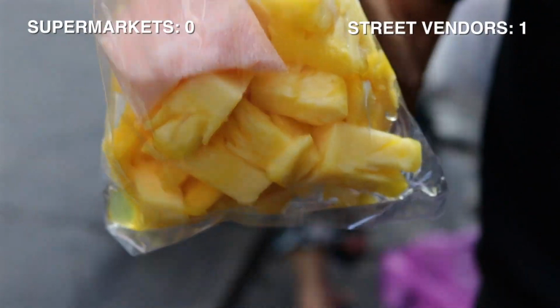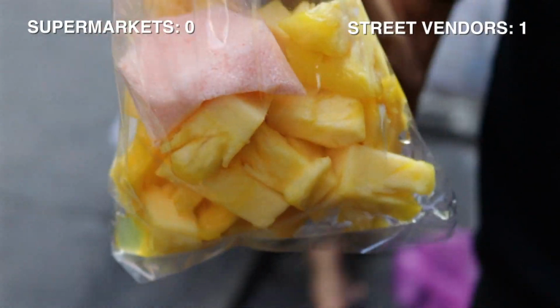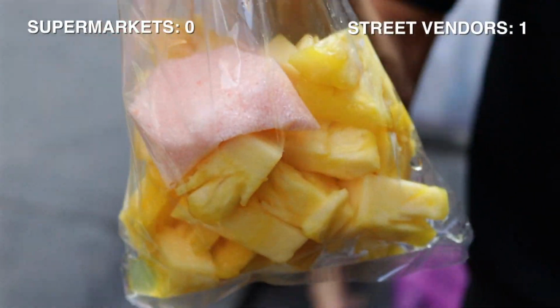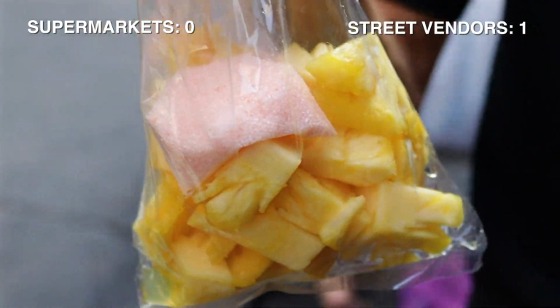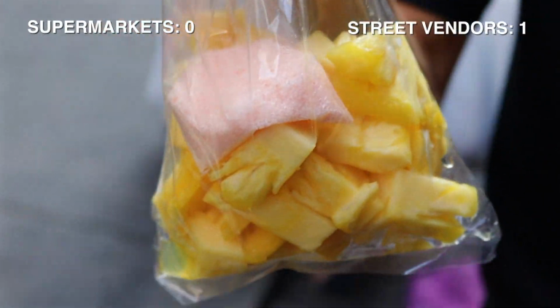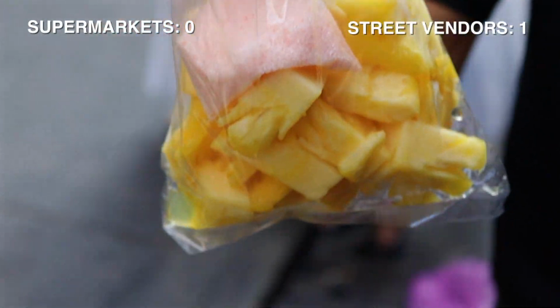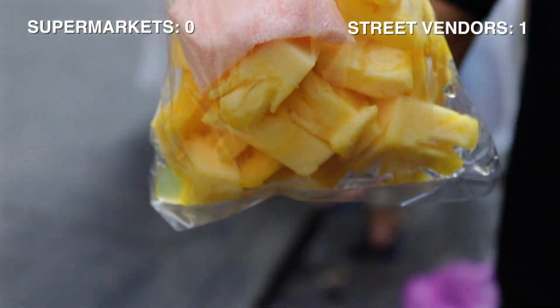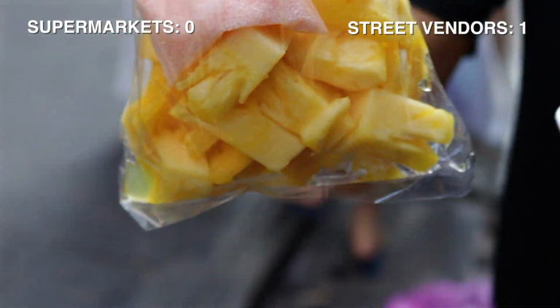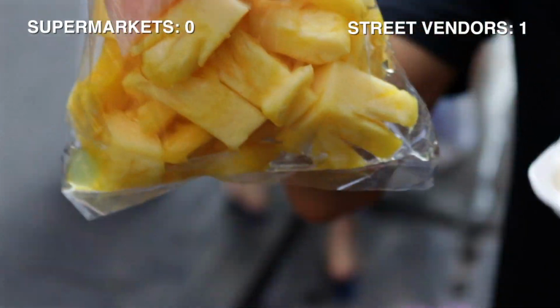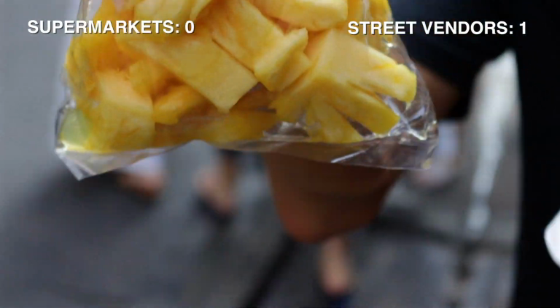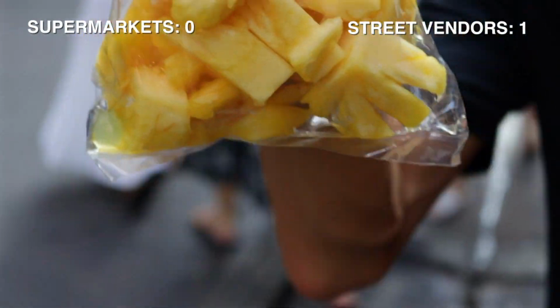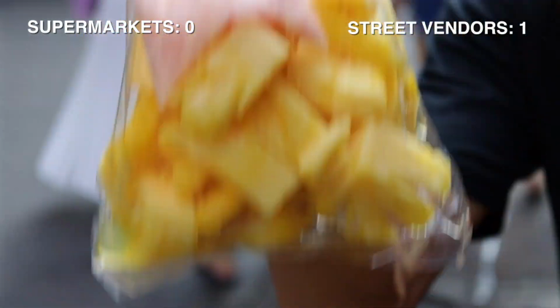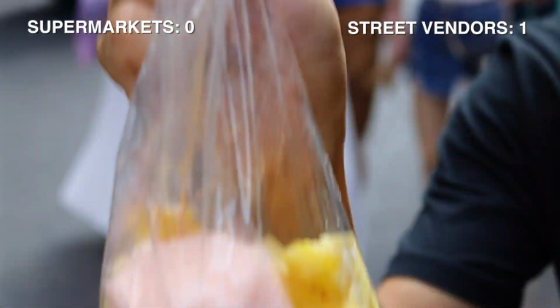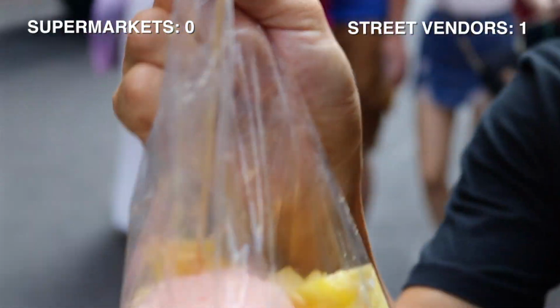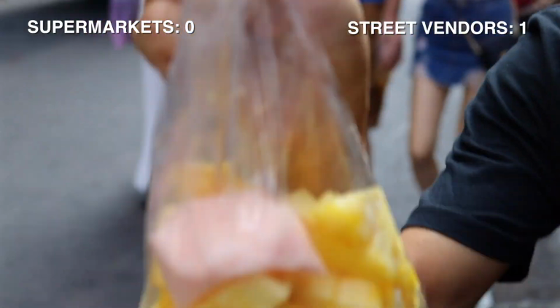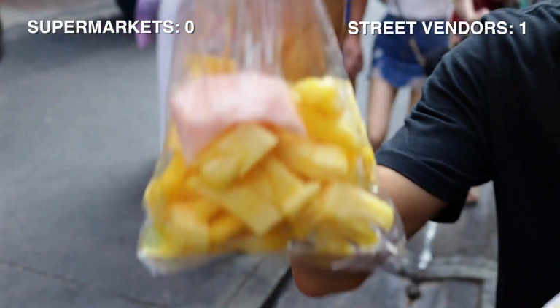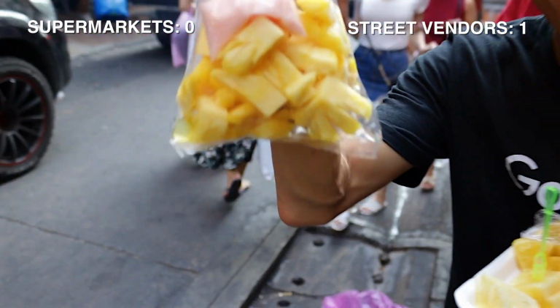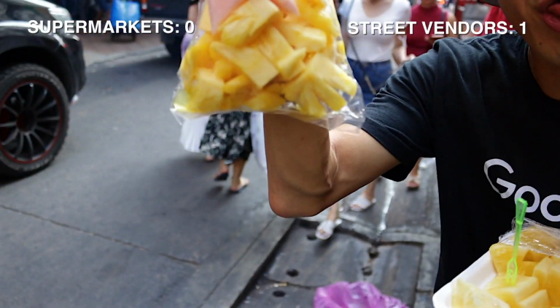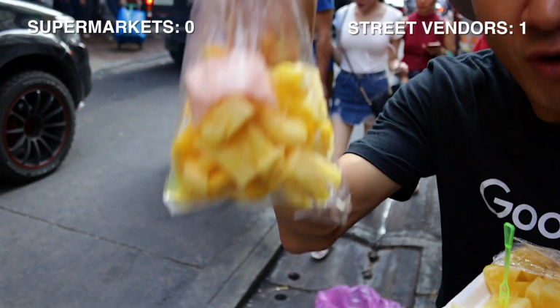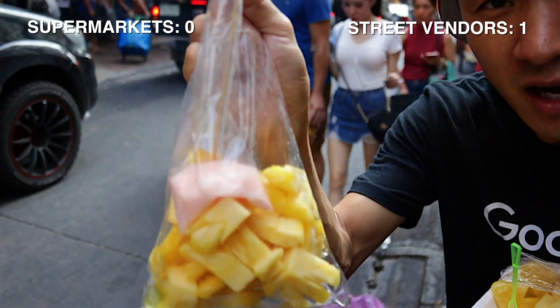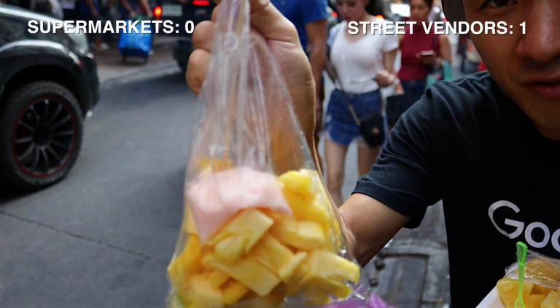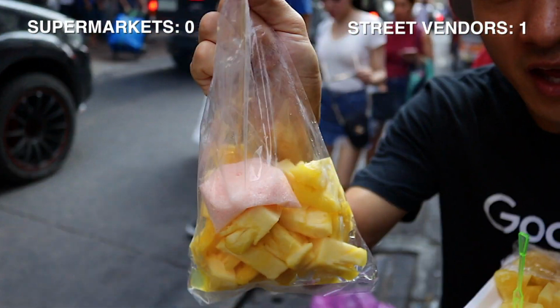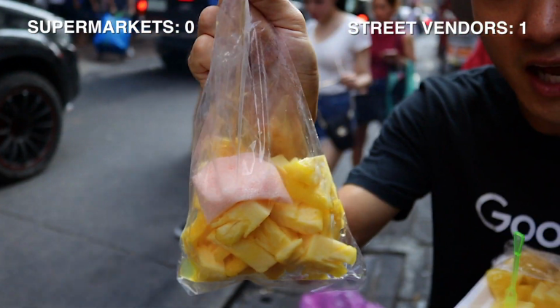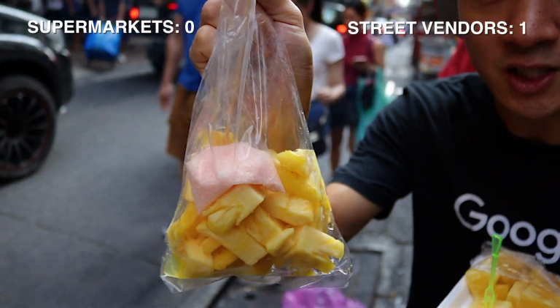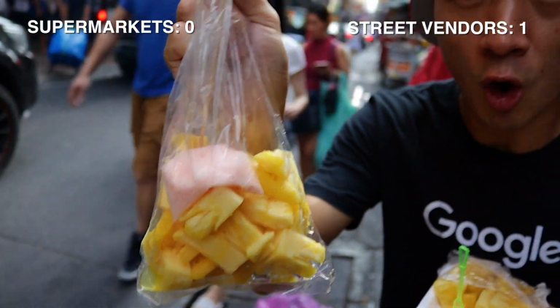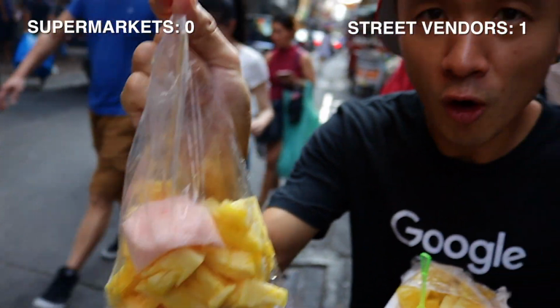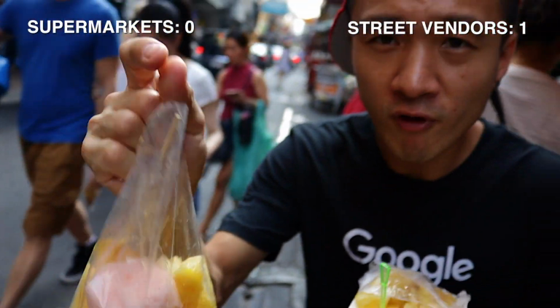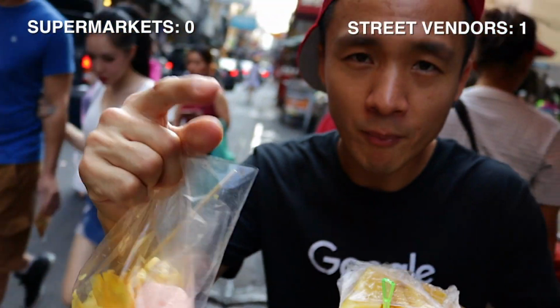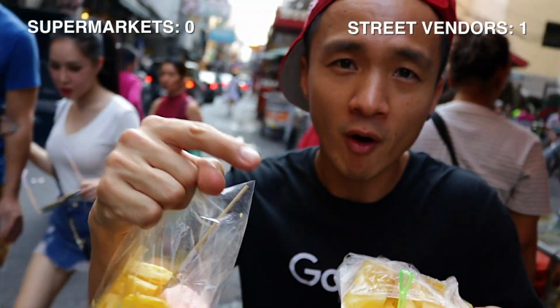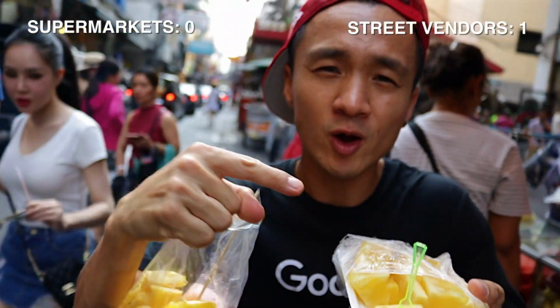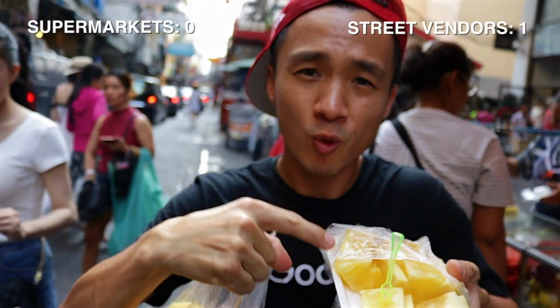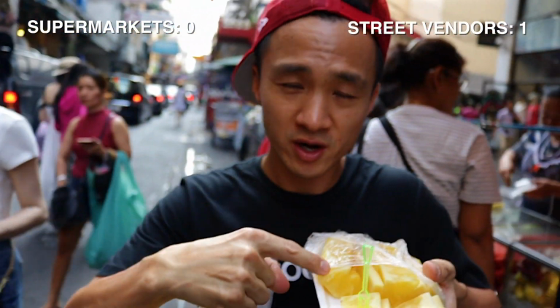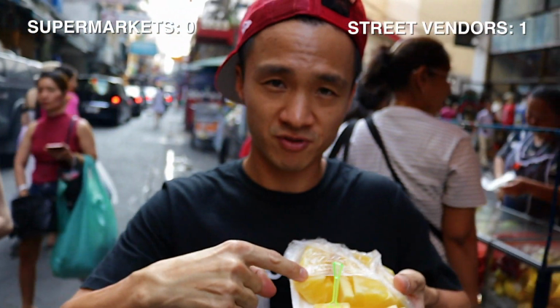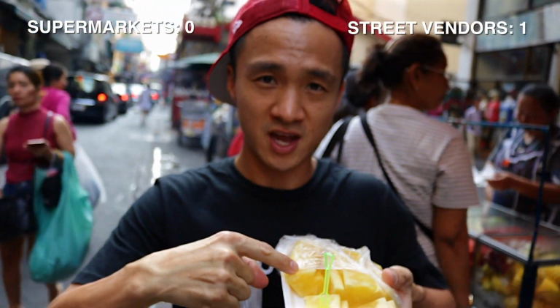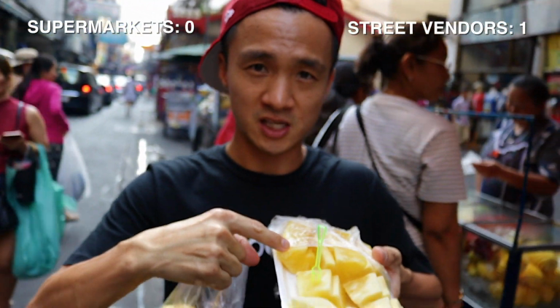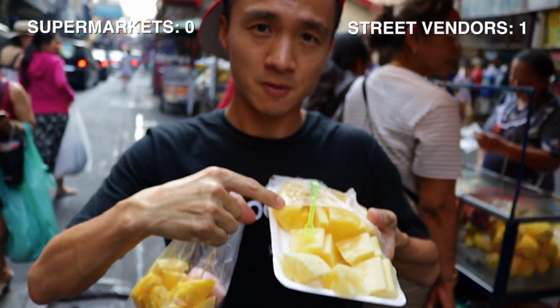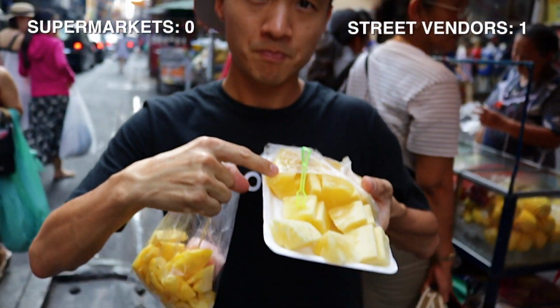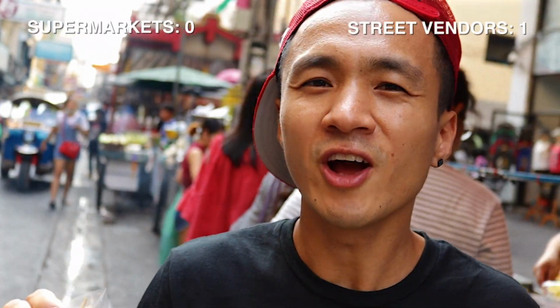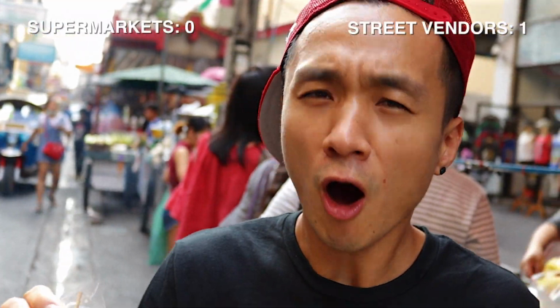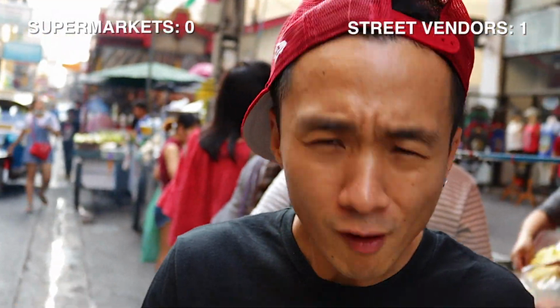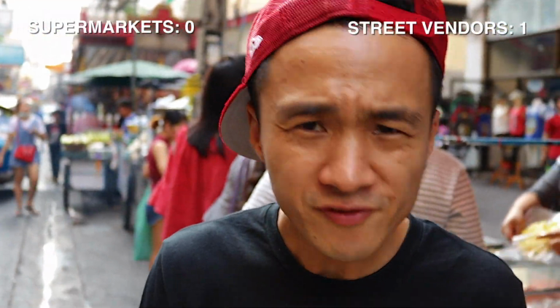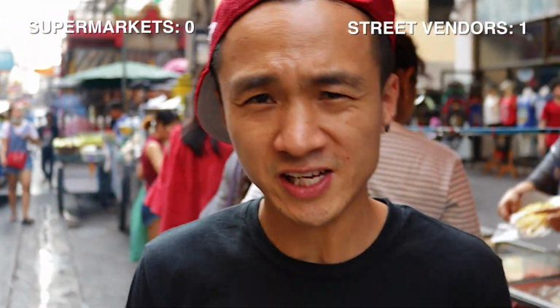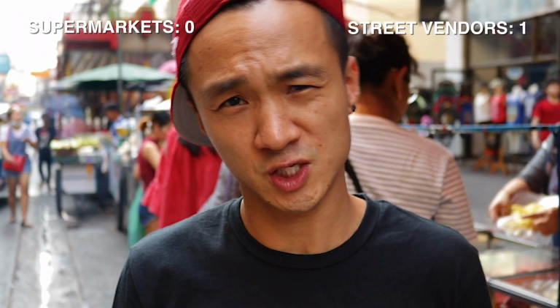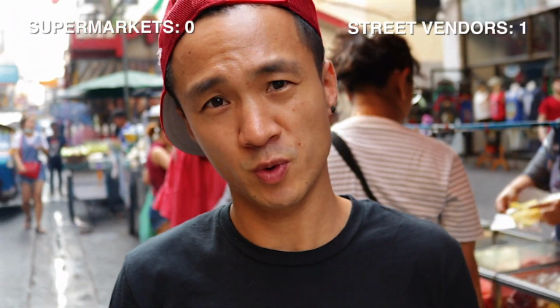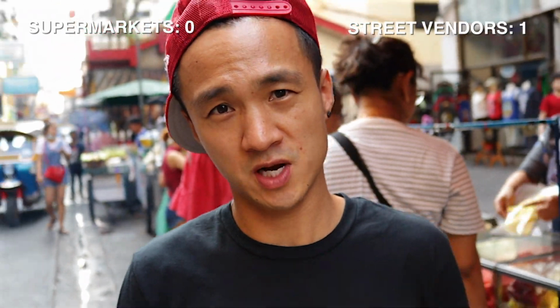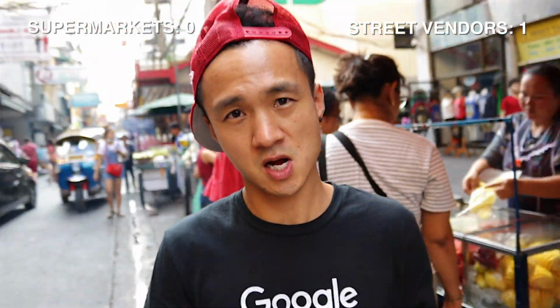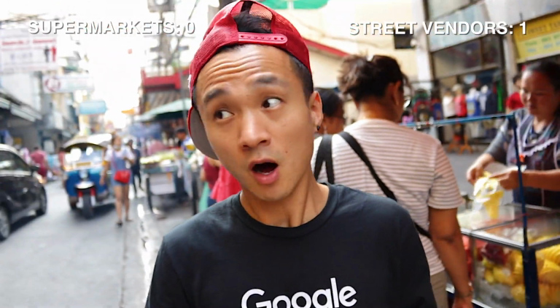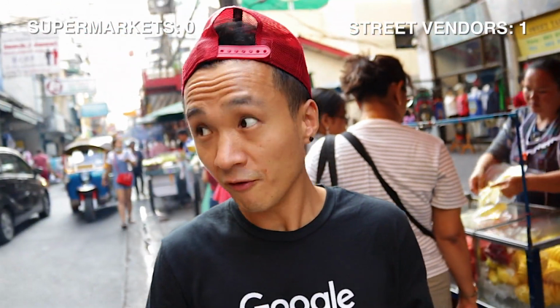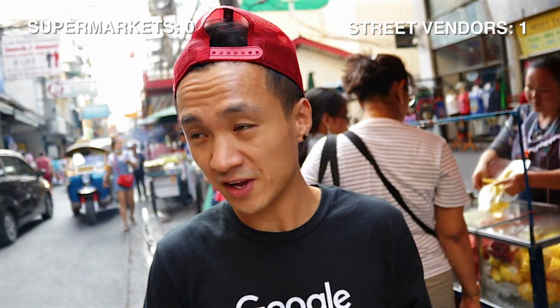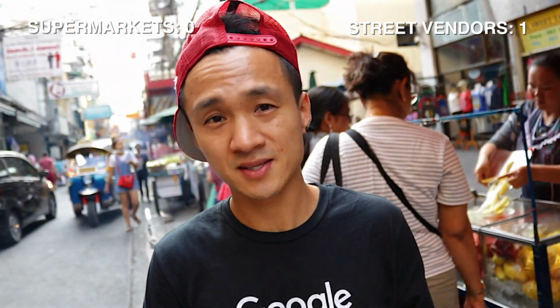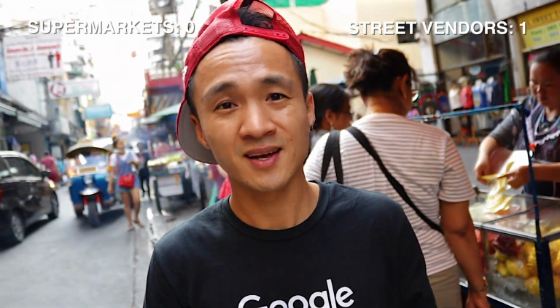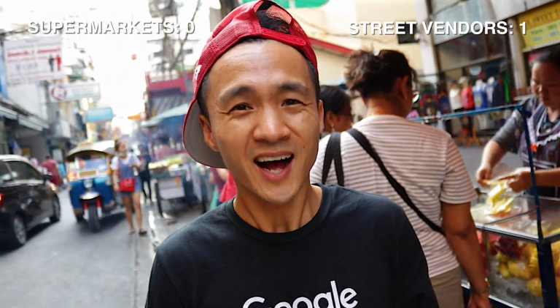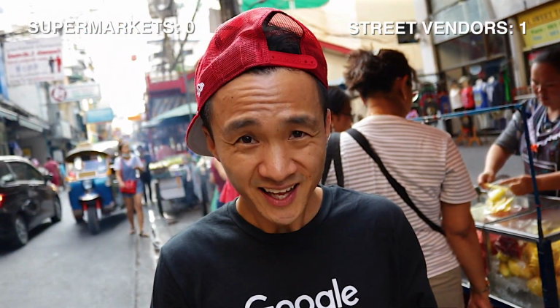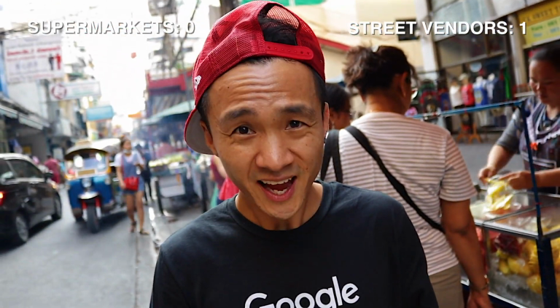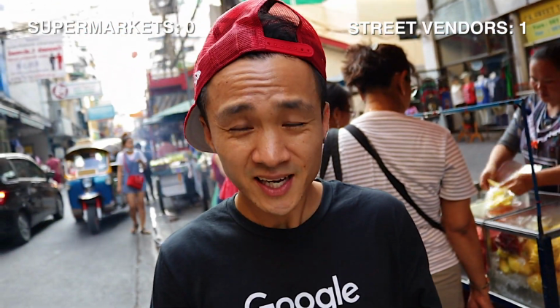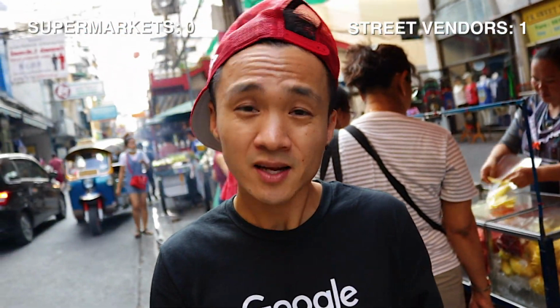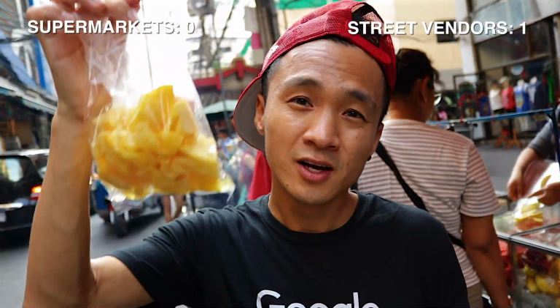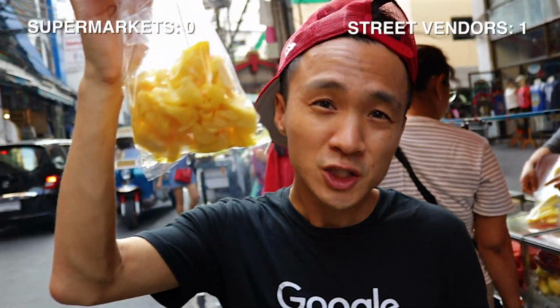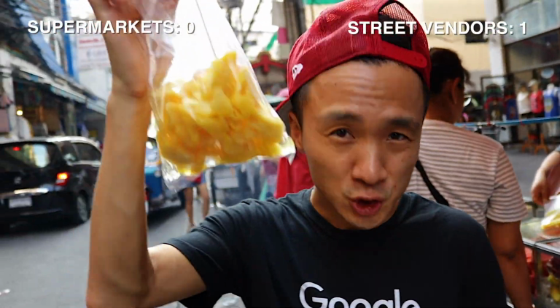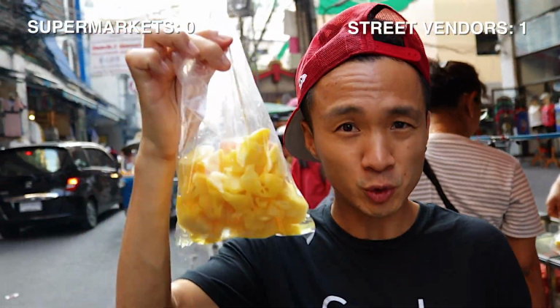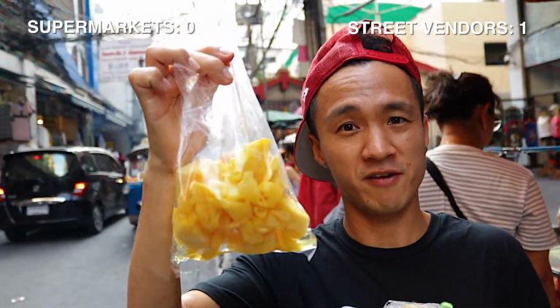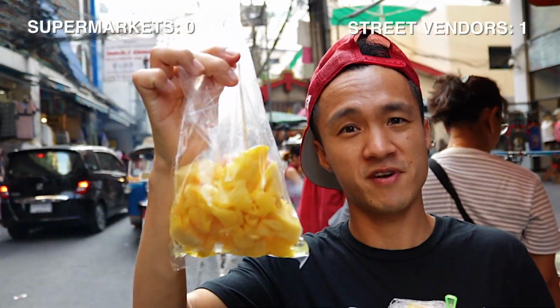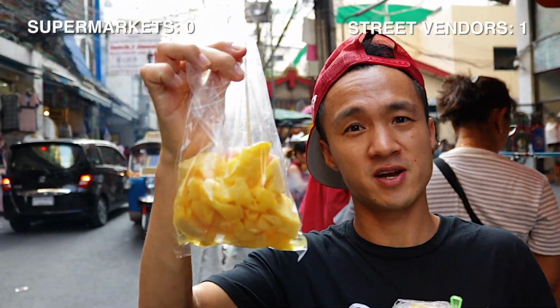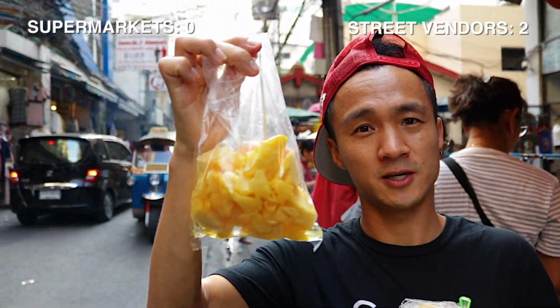I honestly would buy two or three of these street vendor ones over buying one of these supermarket ones. The obvious winner of this, again, is street vendor.